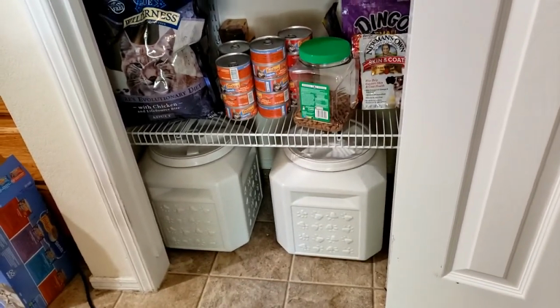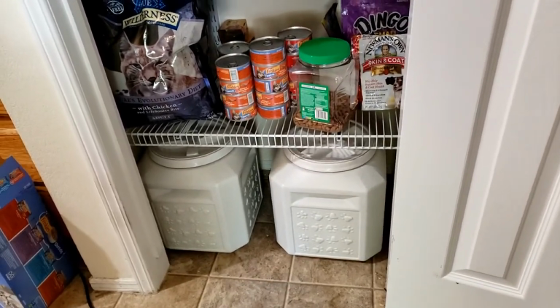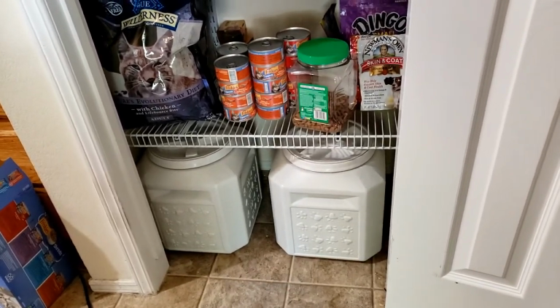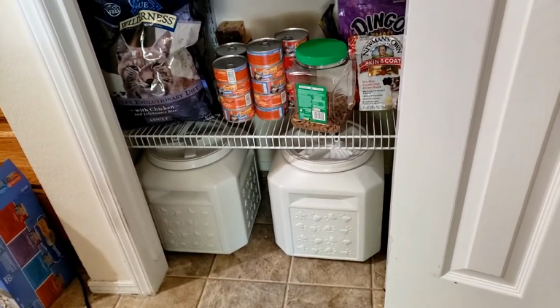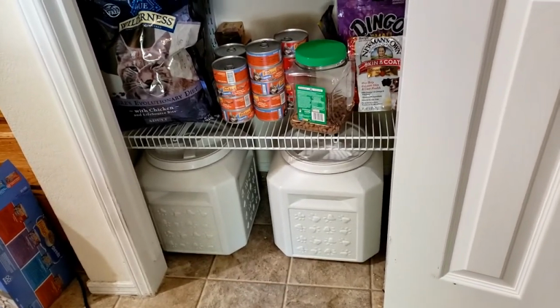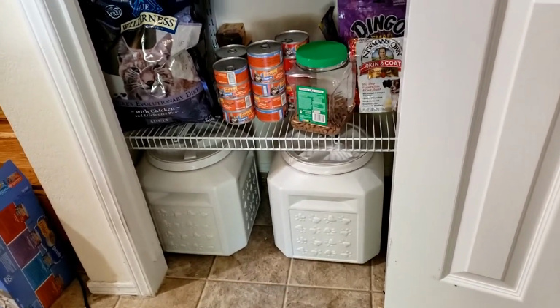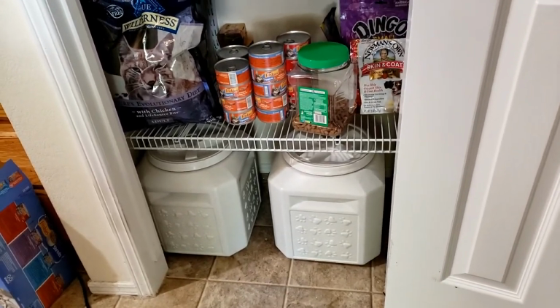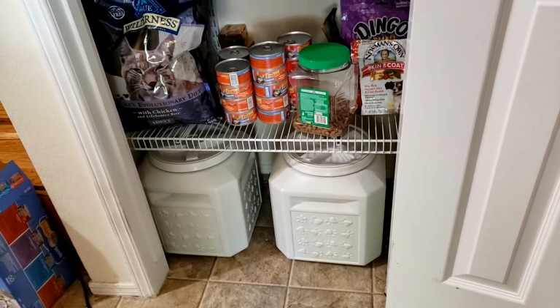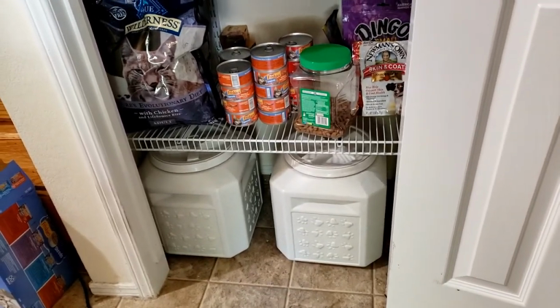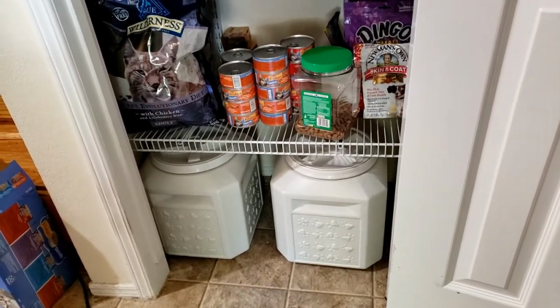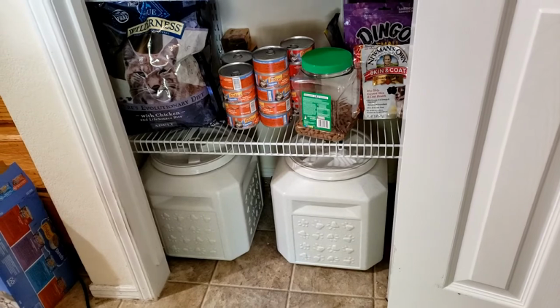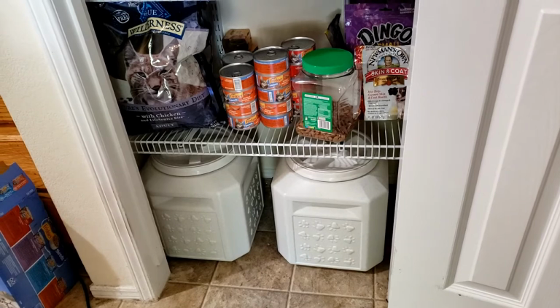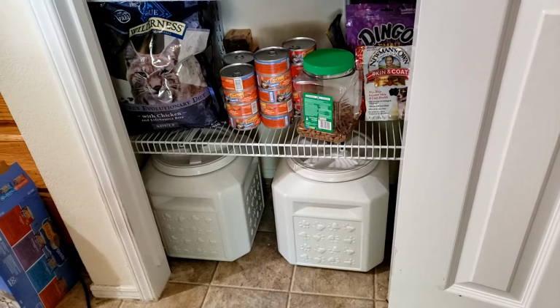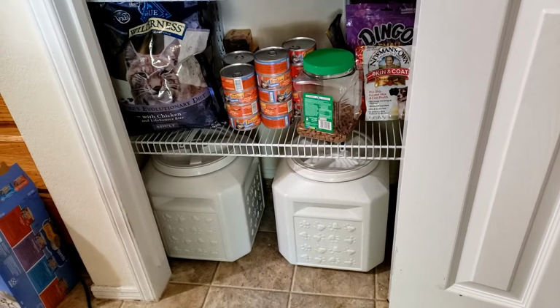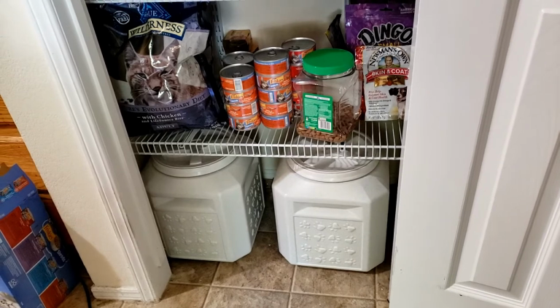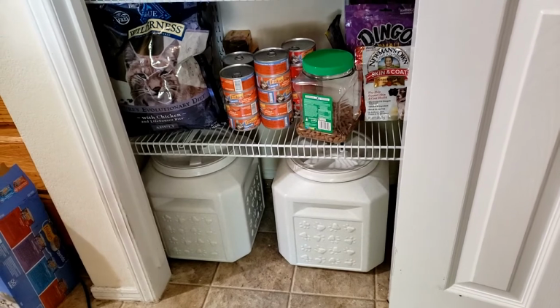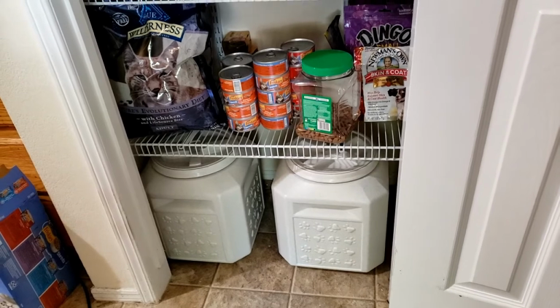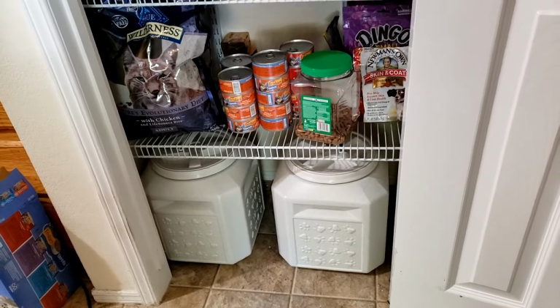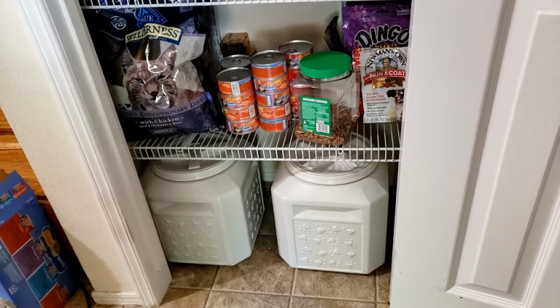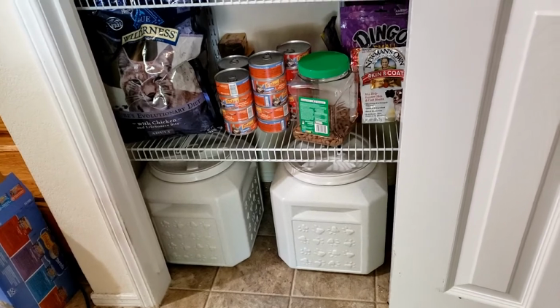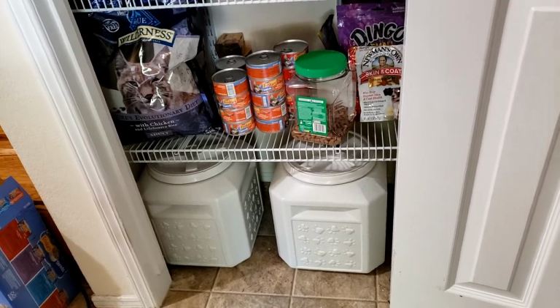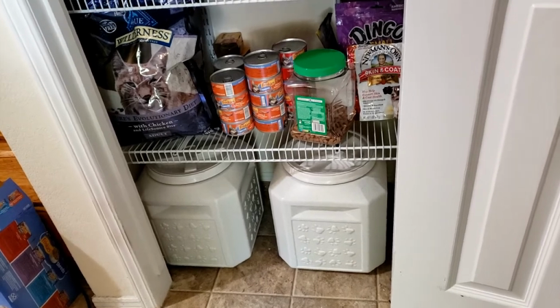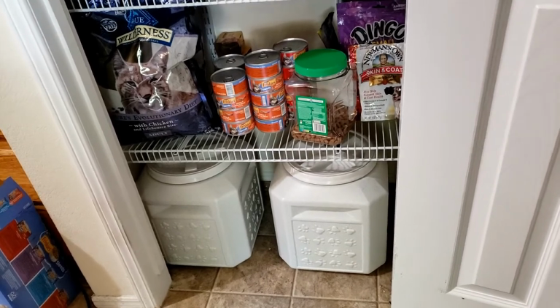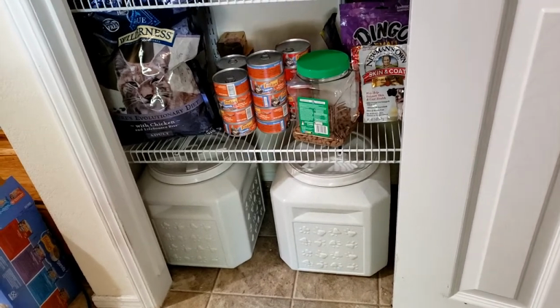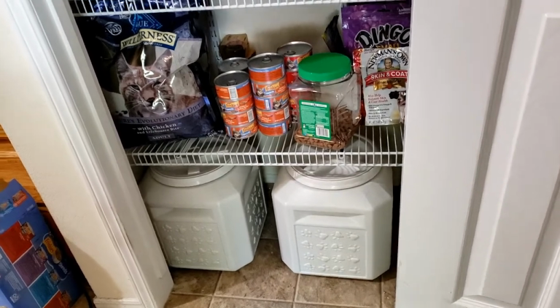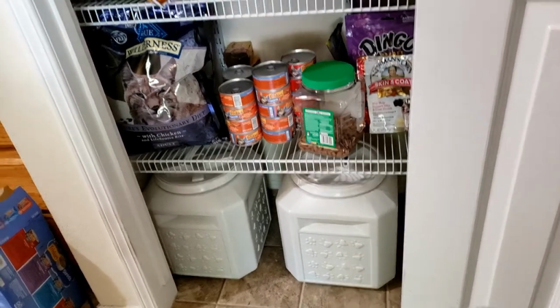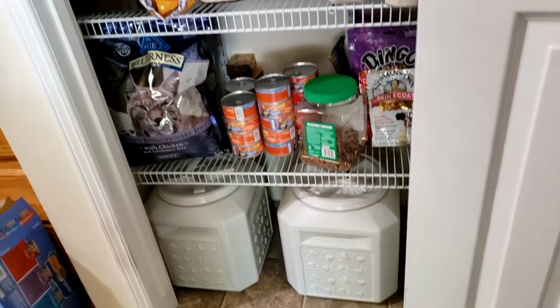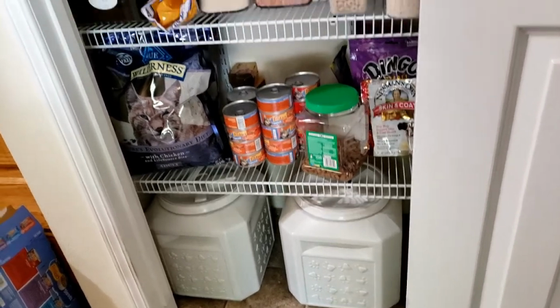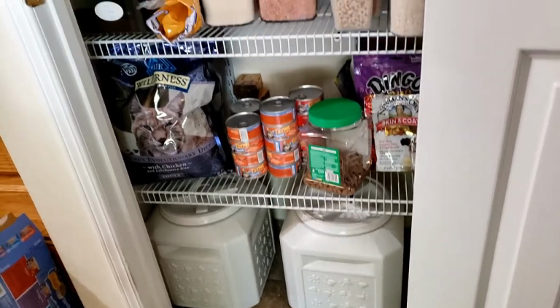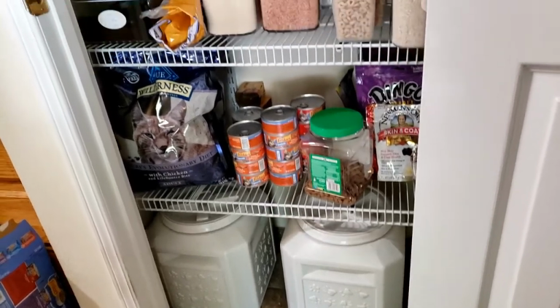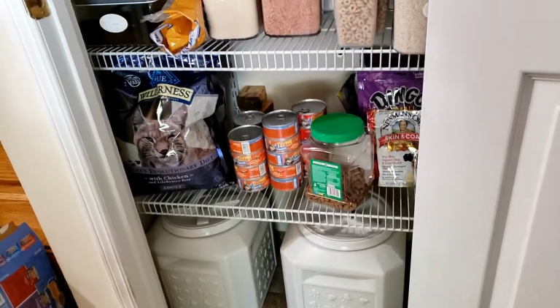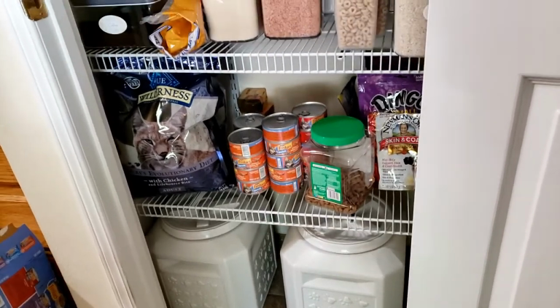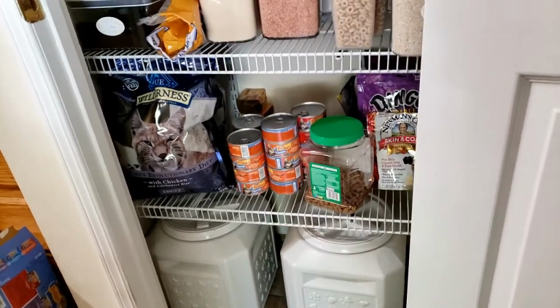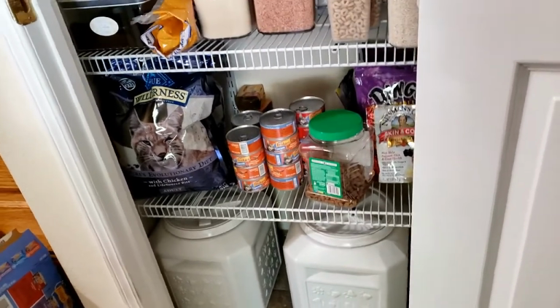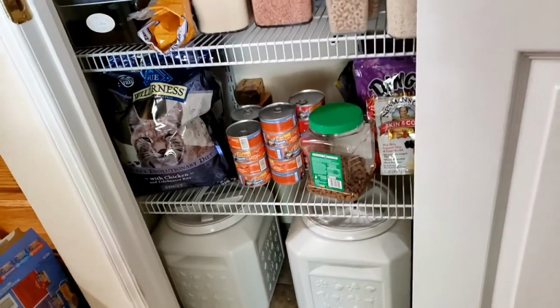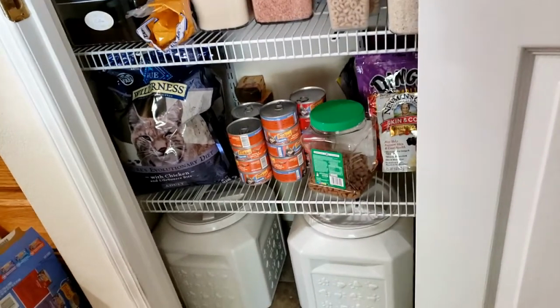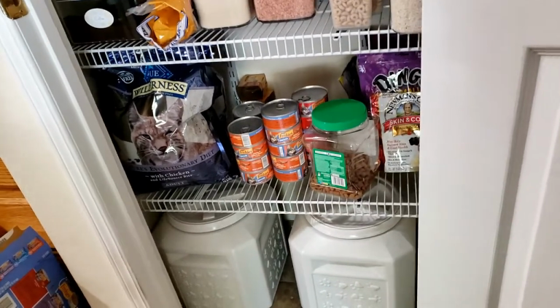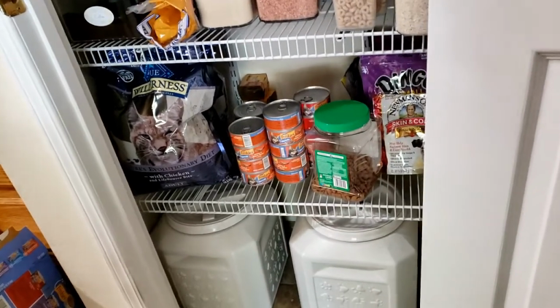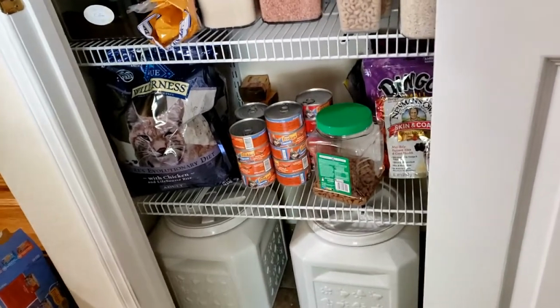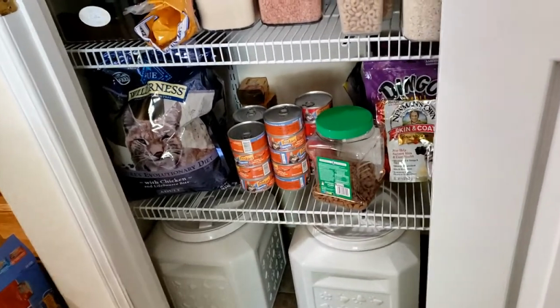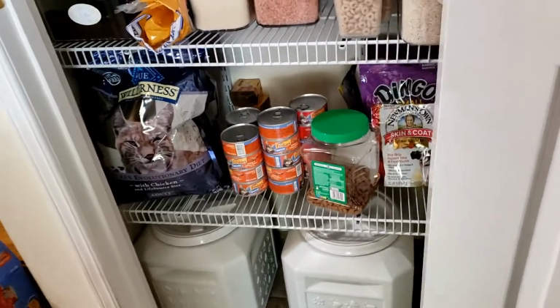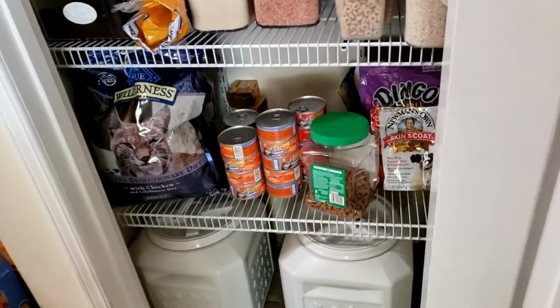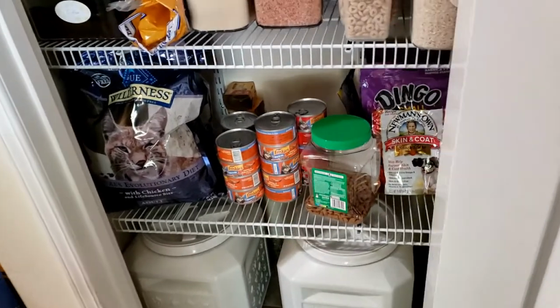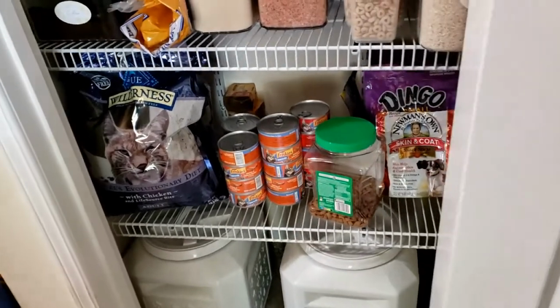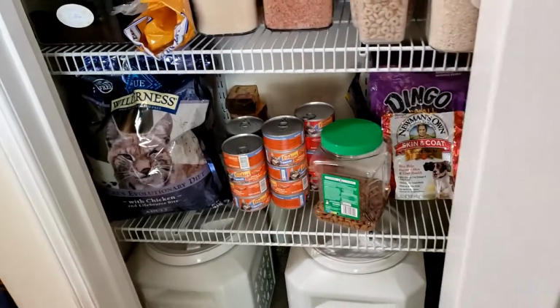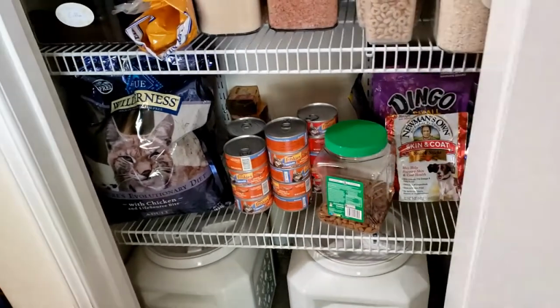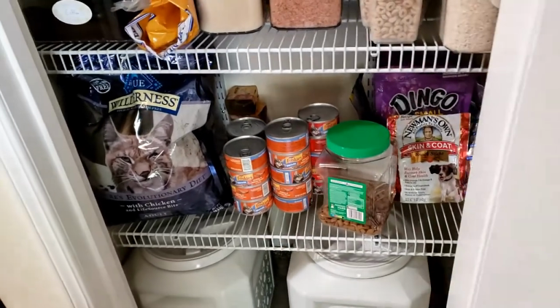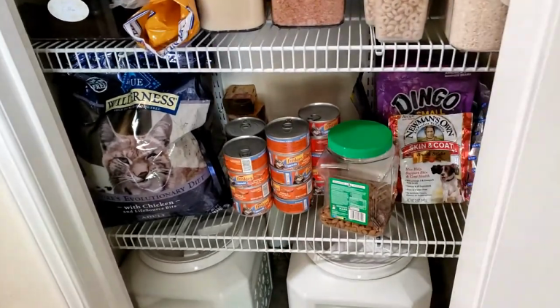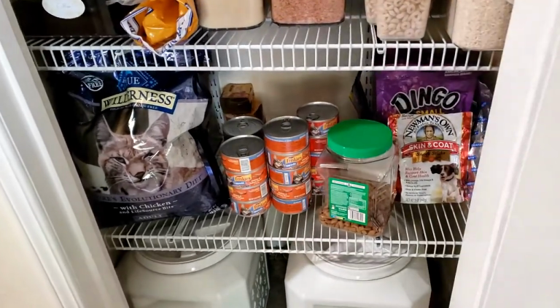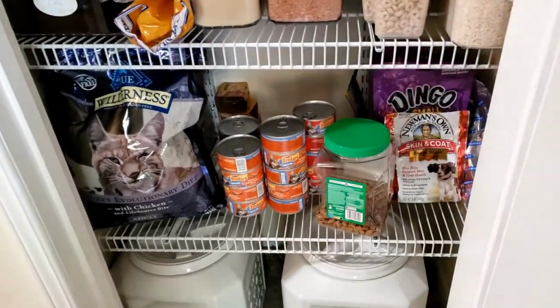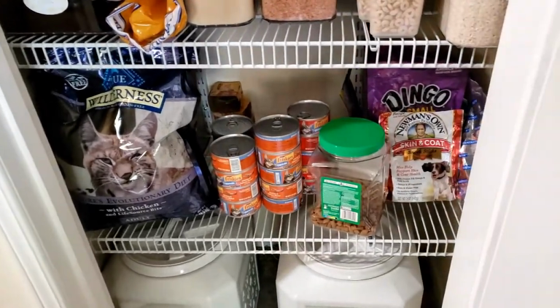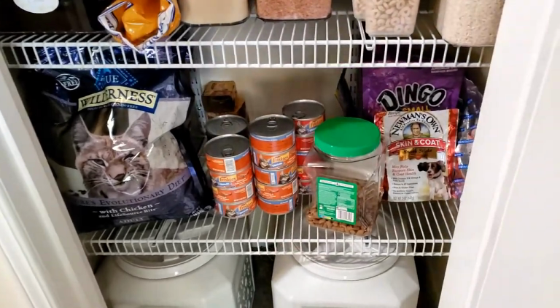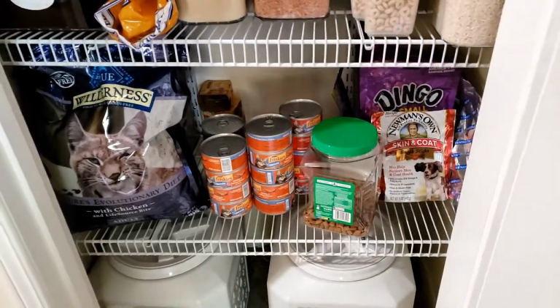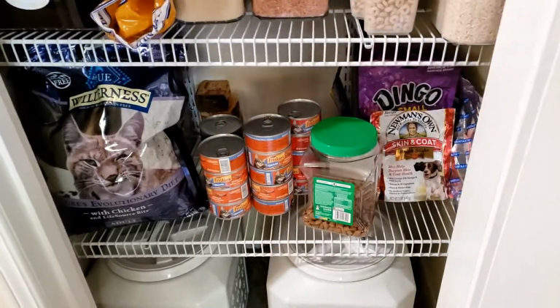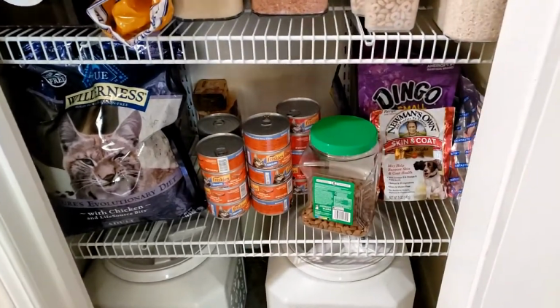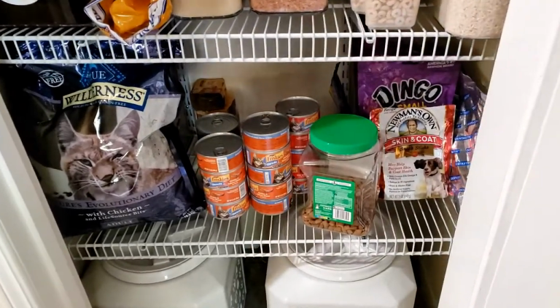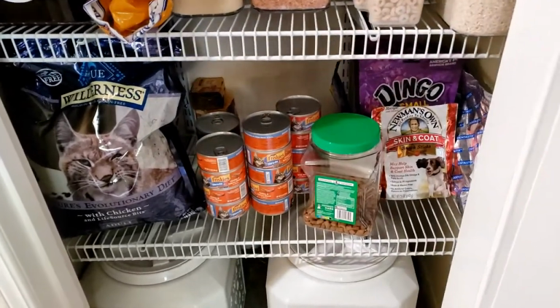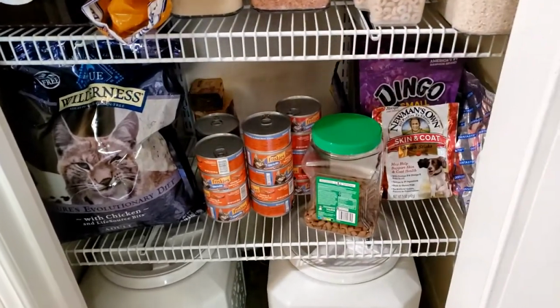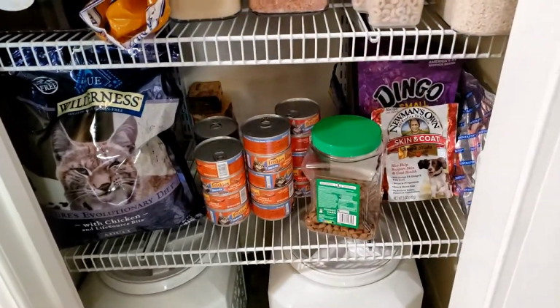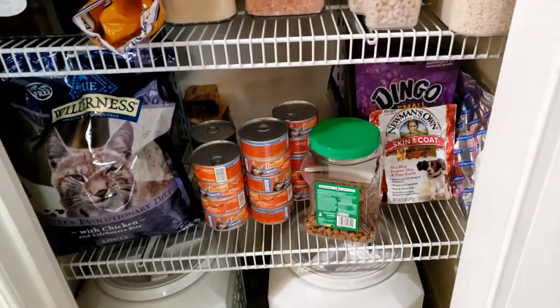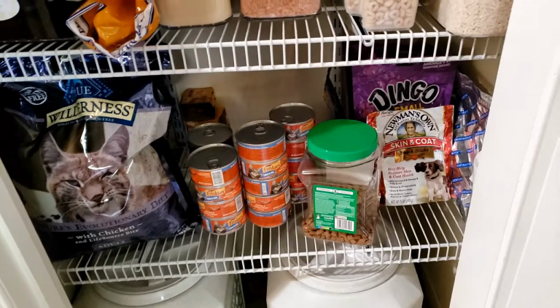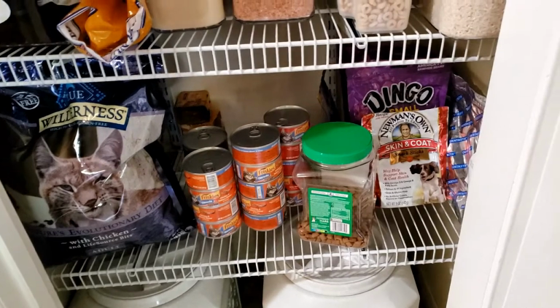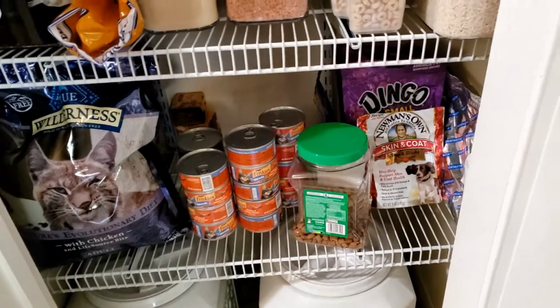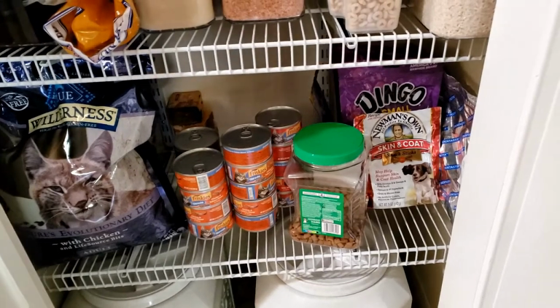We have a dog and two cats, so their food is down there — this shelf is for their food.